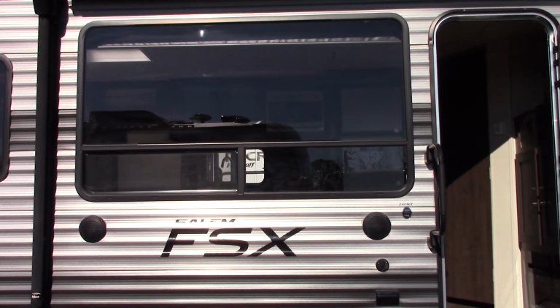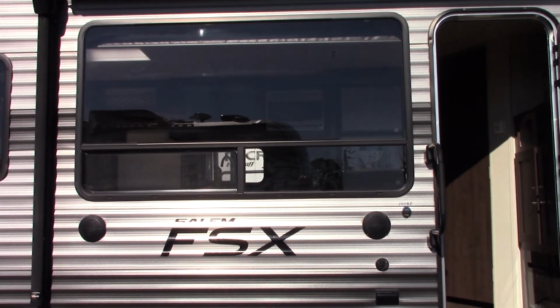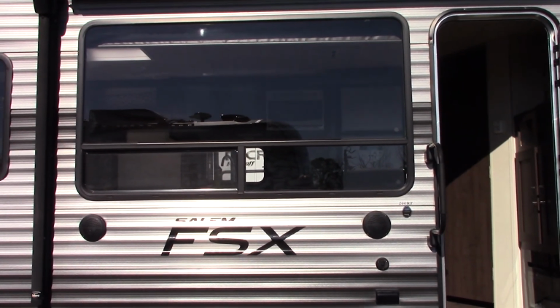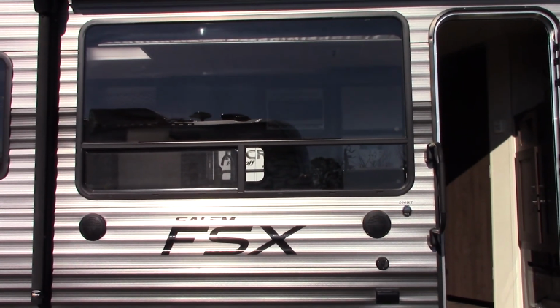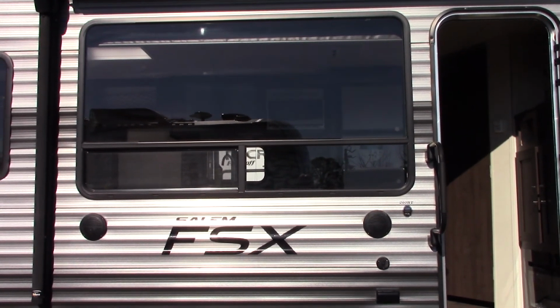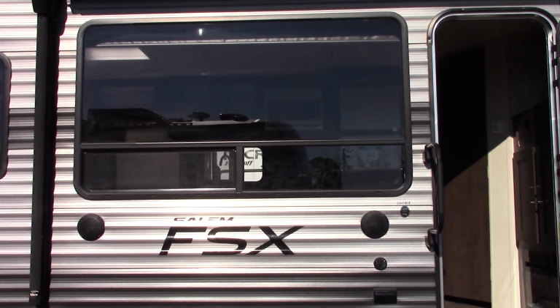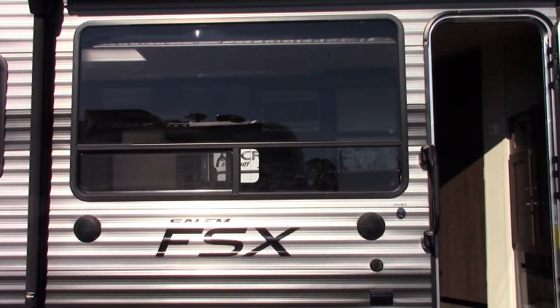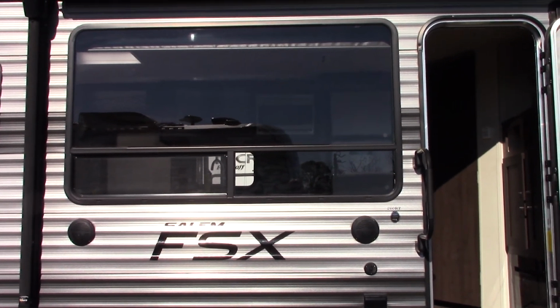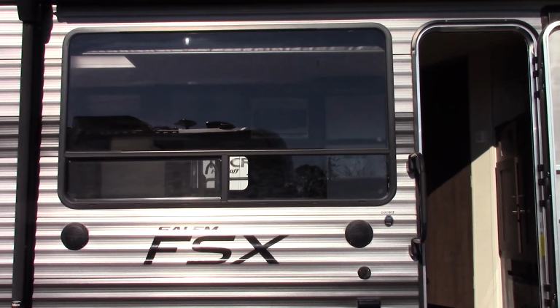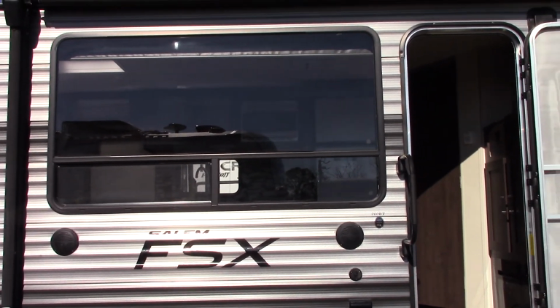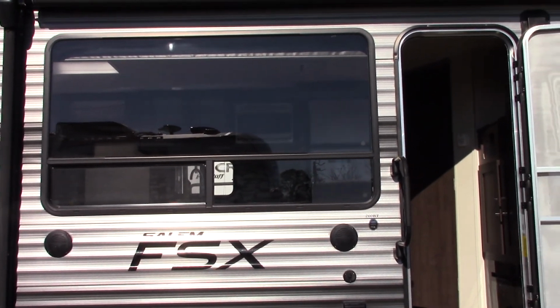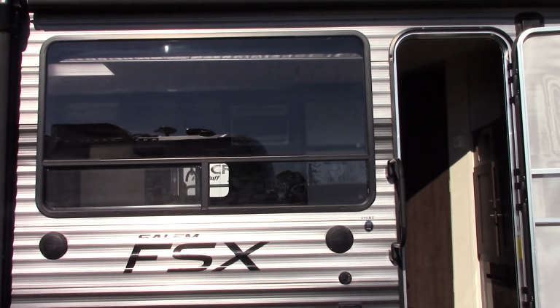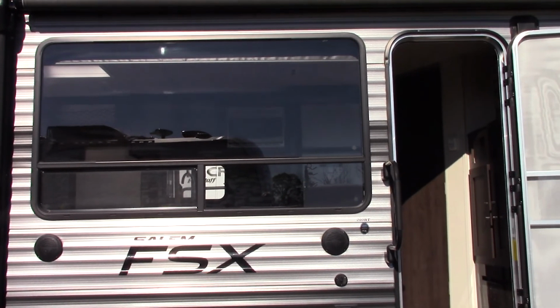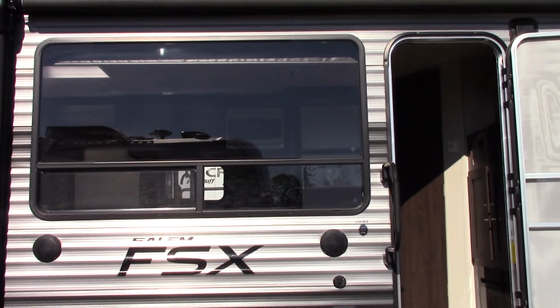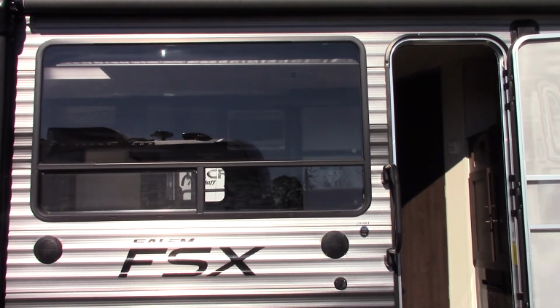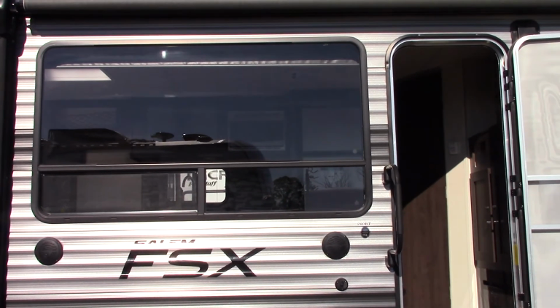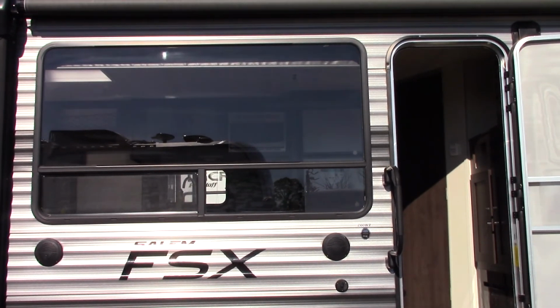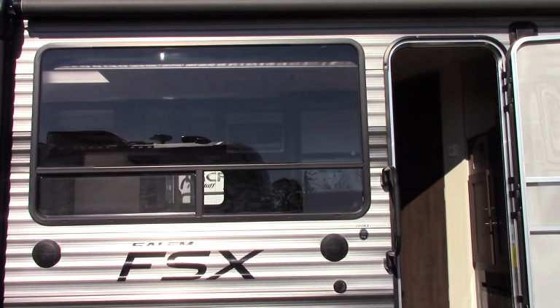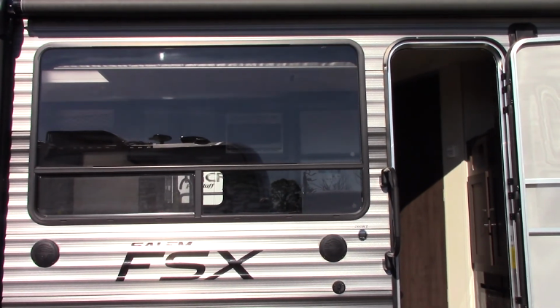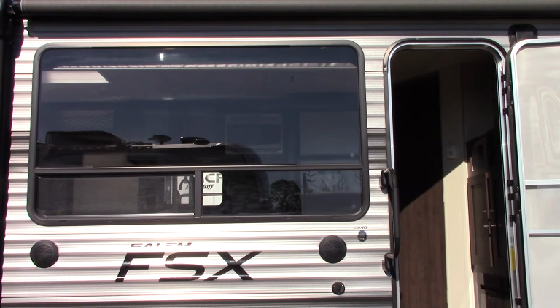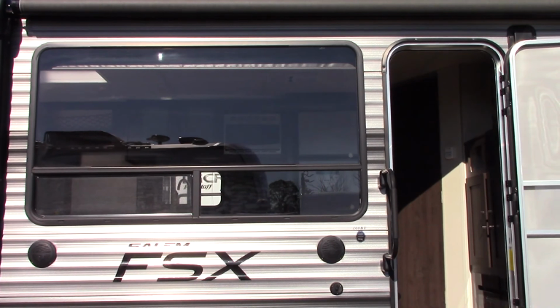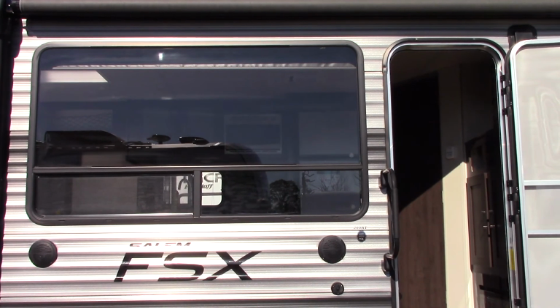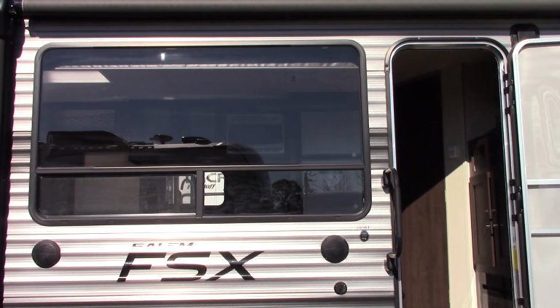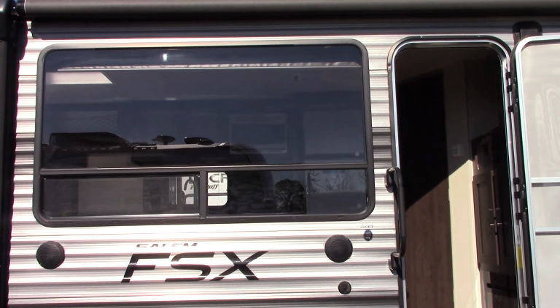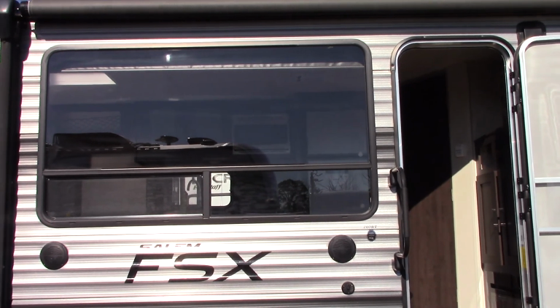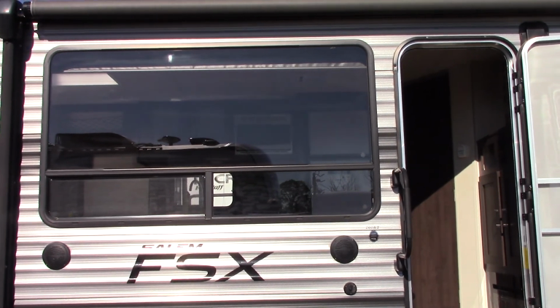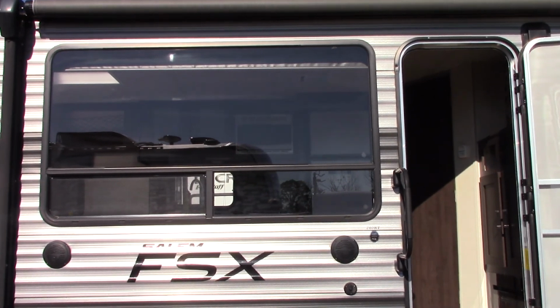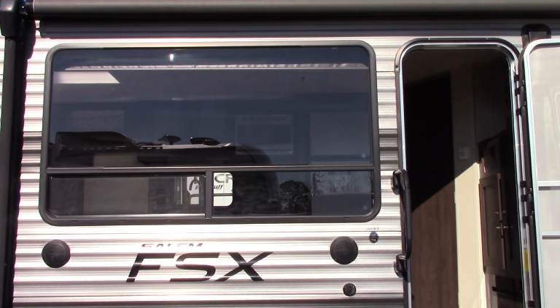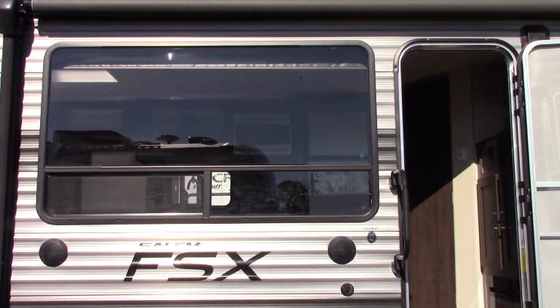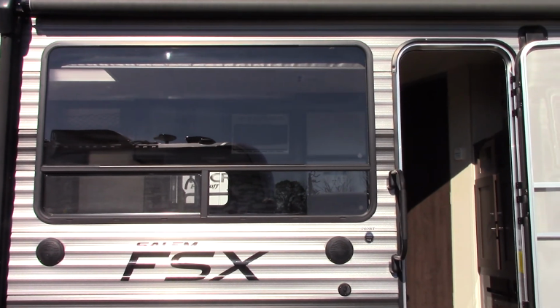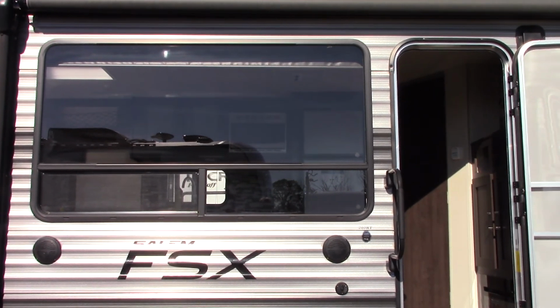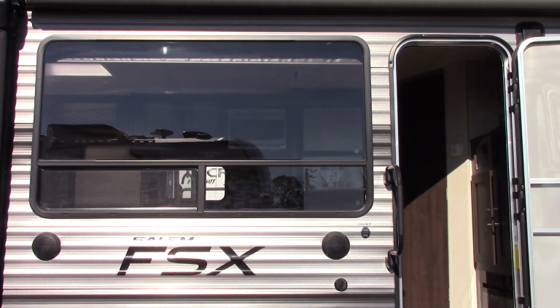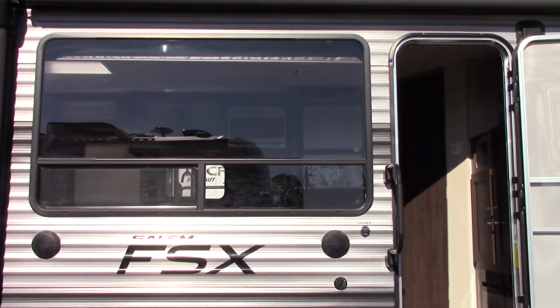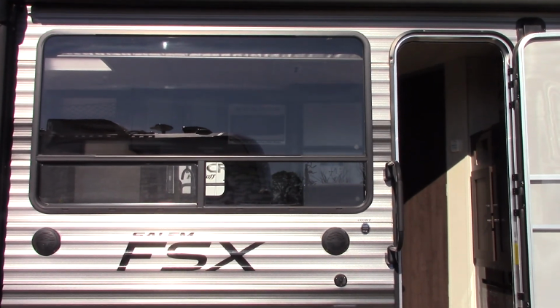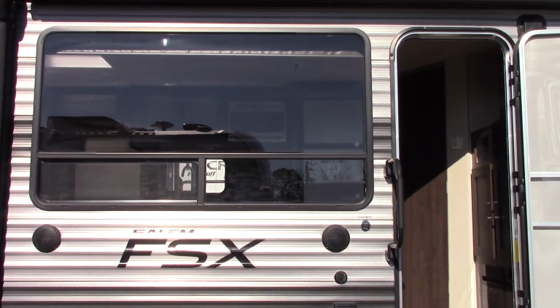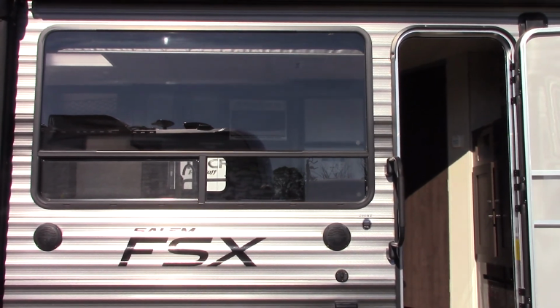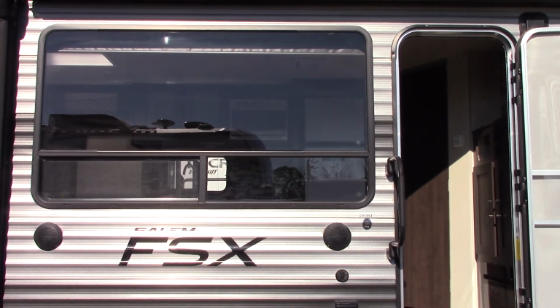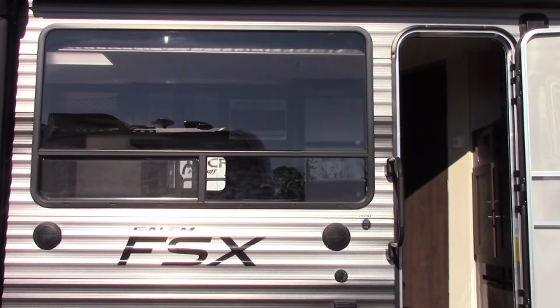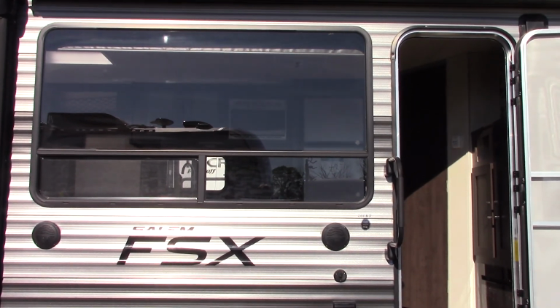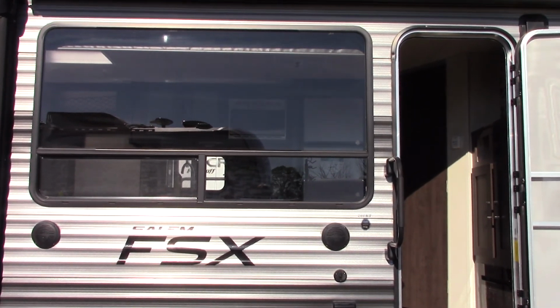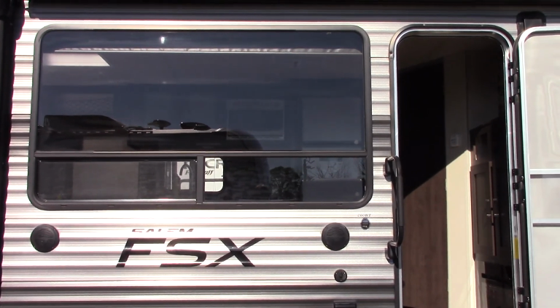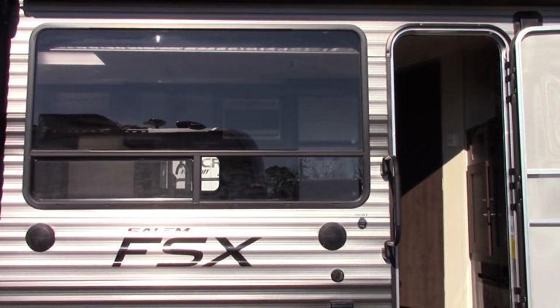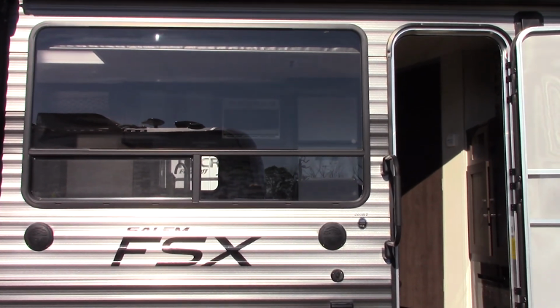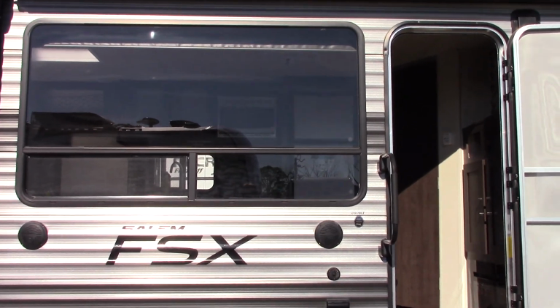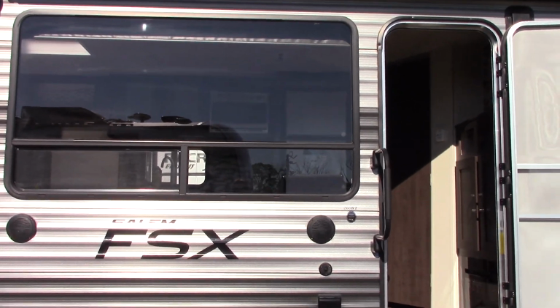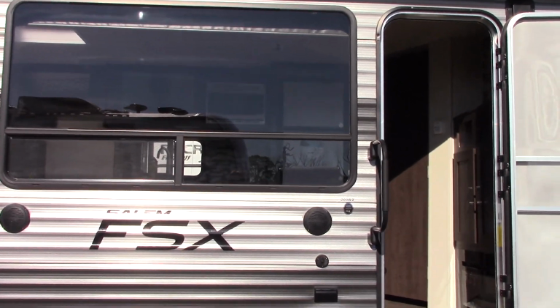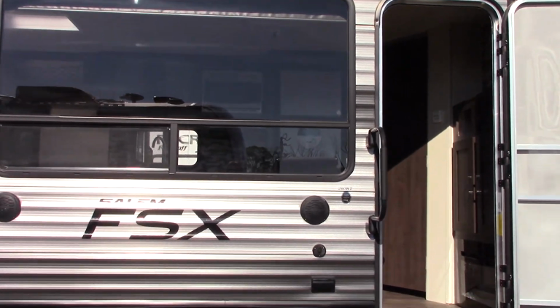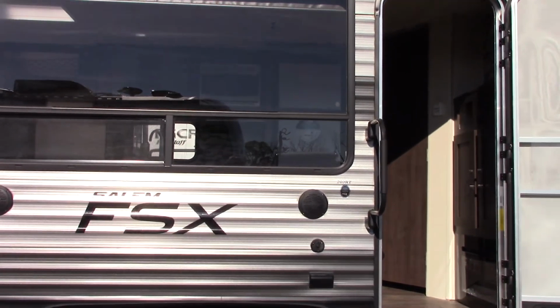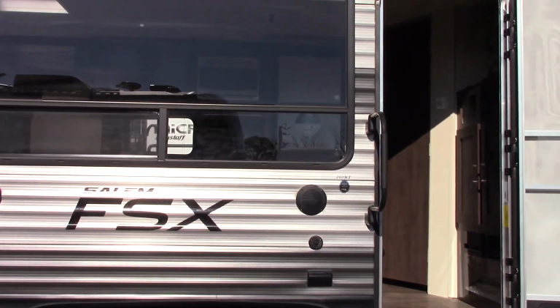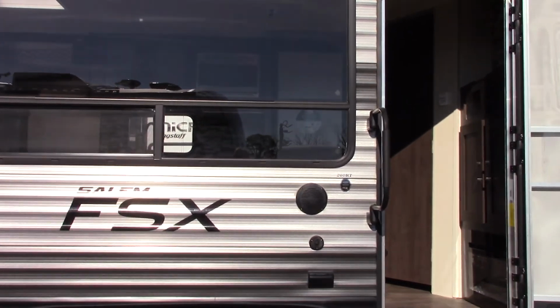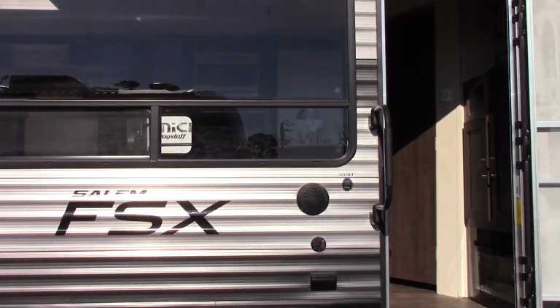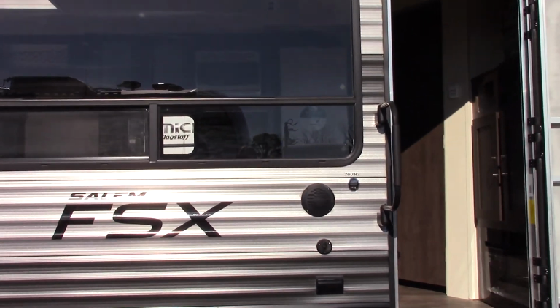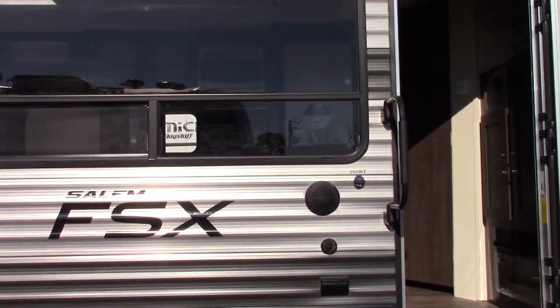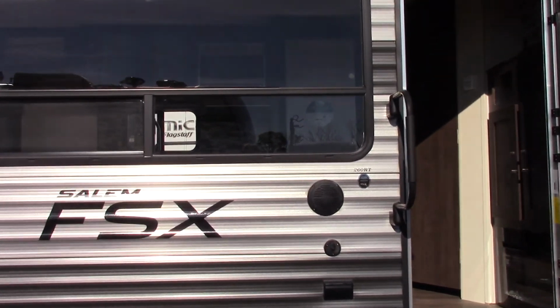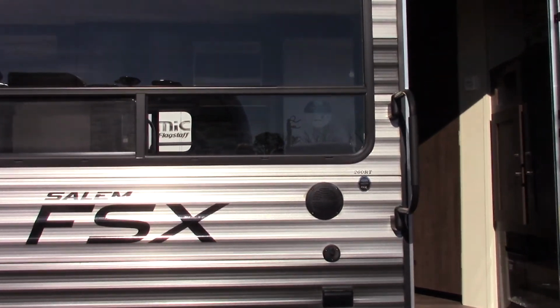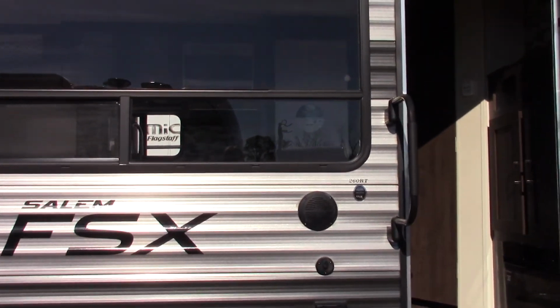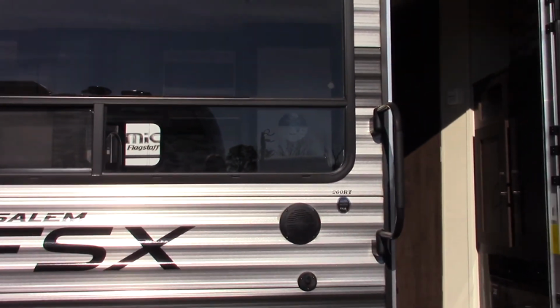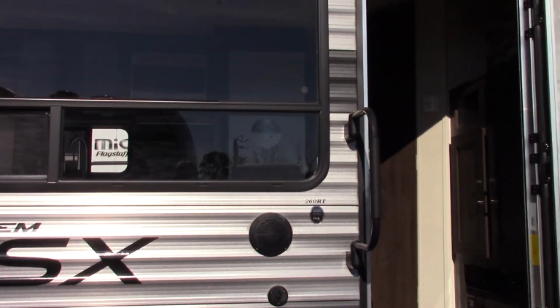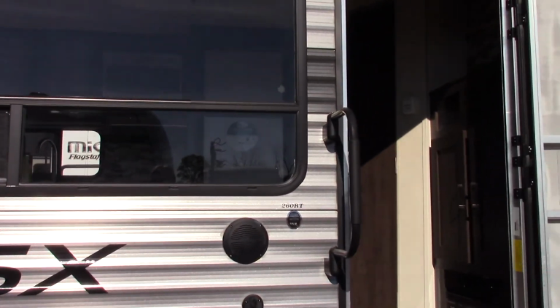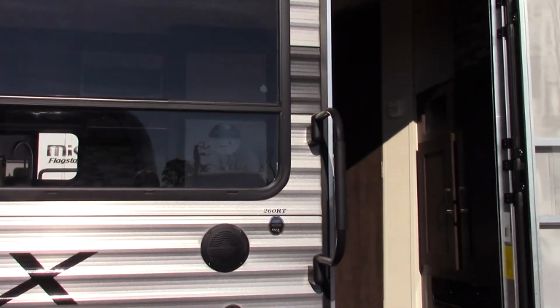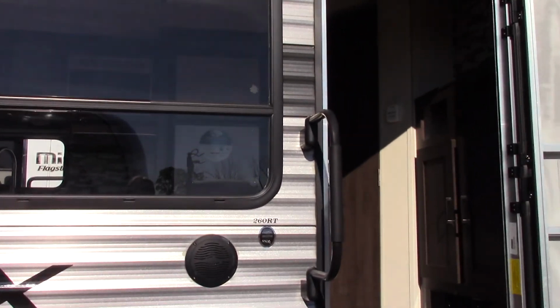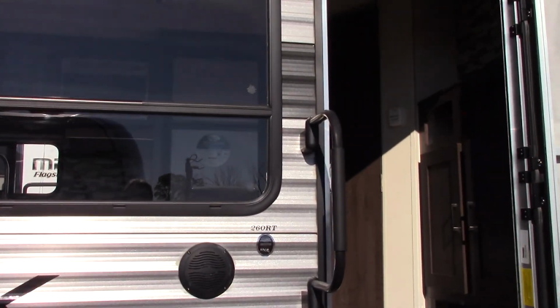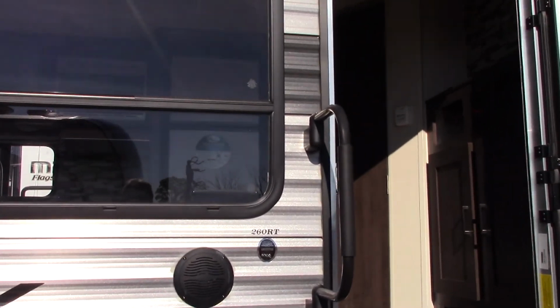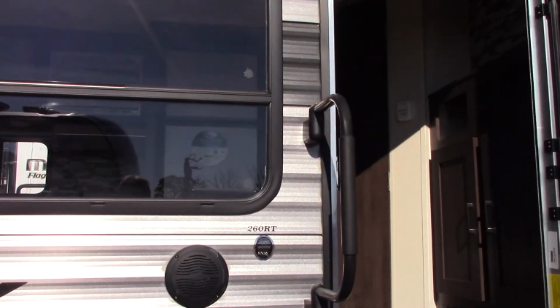This is Carl at National RV Detroit. I'm going to walk through this 2018 Salem FSX model 260RT.